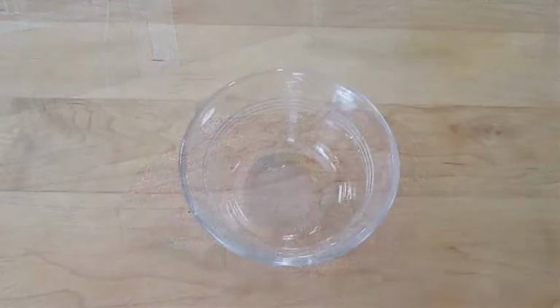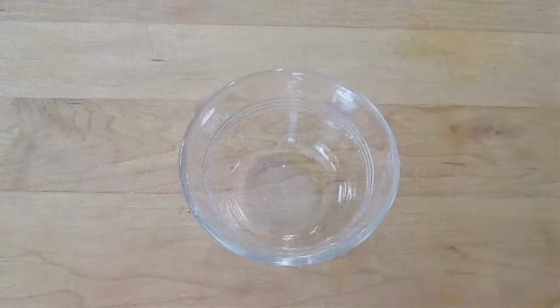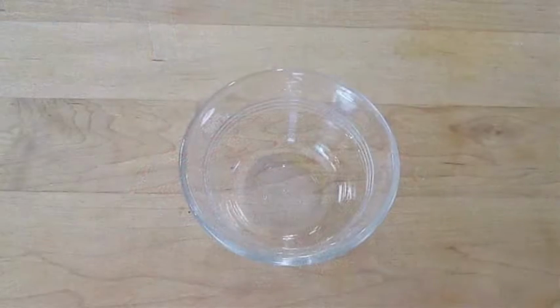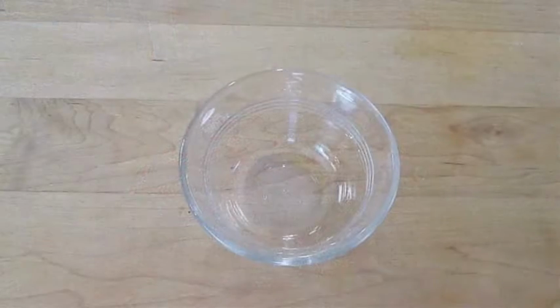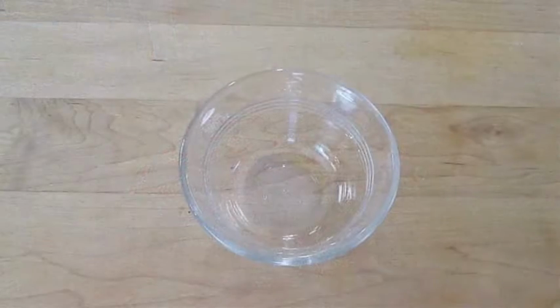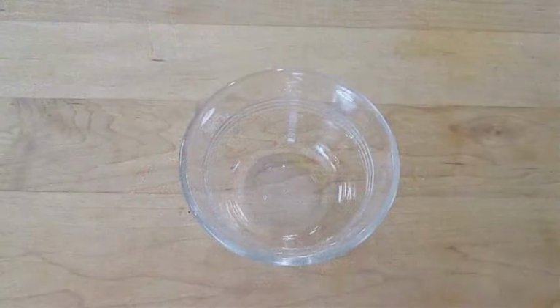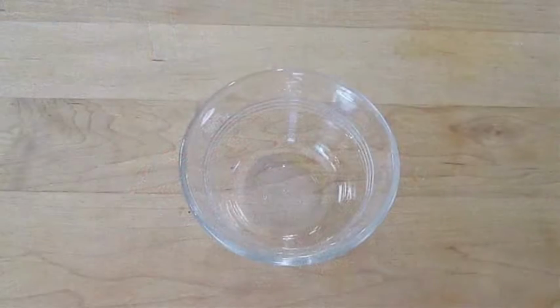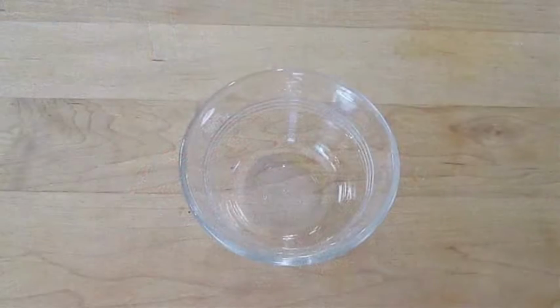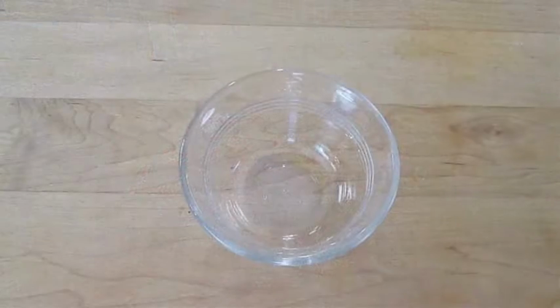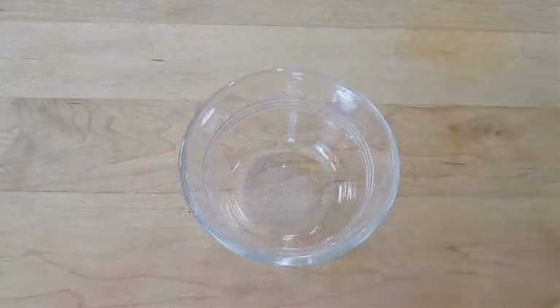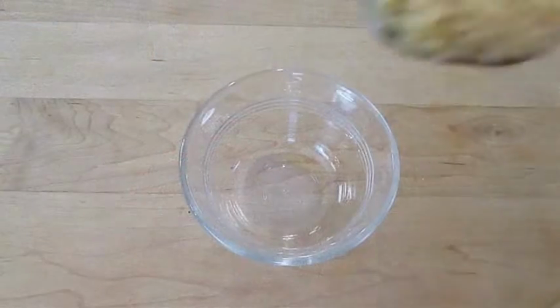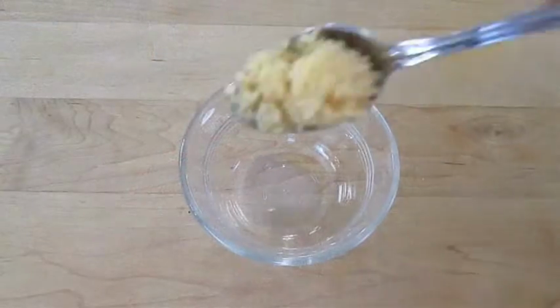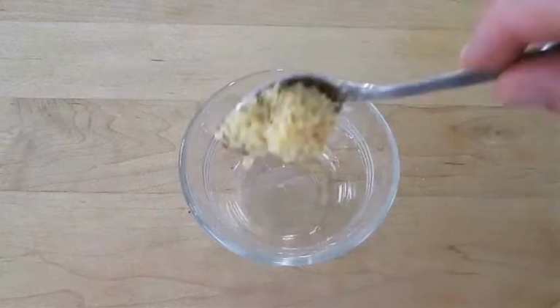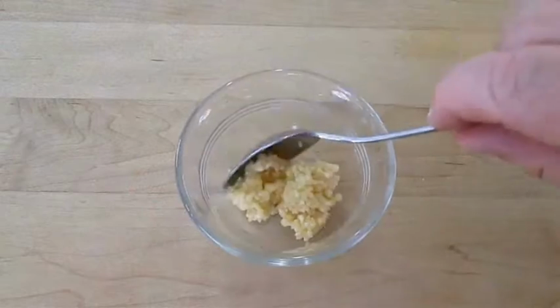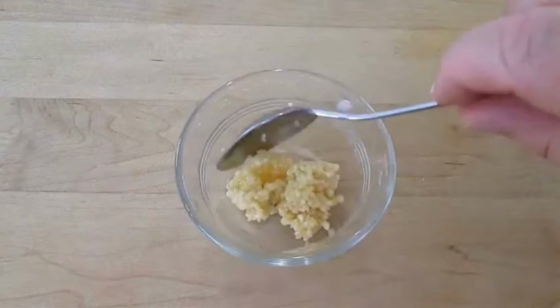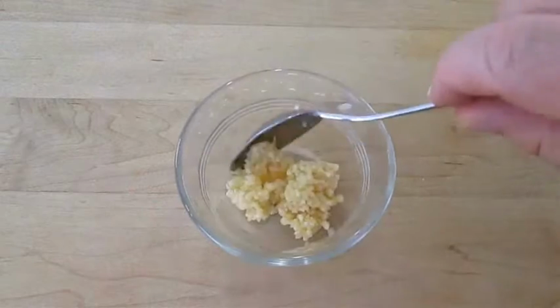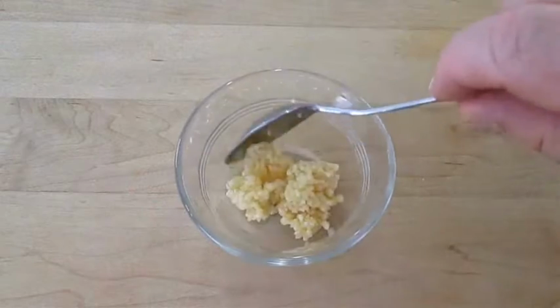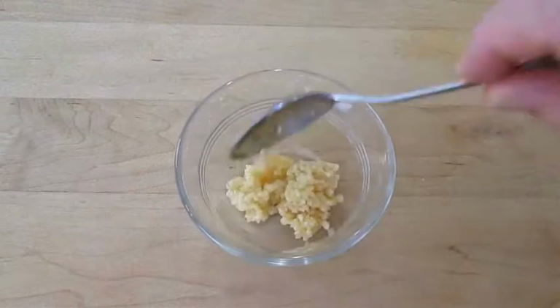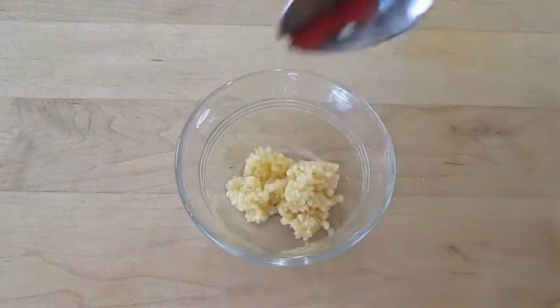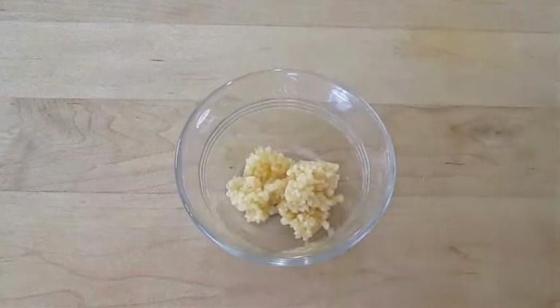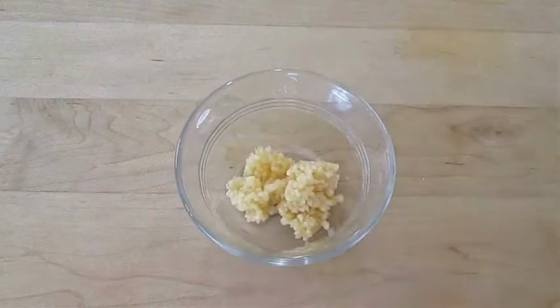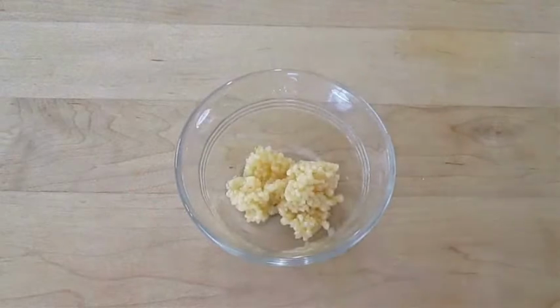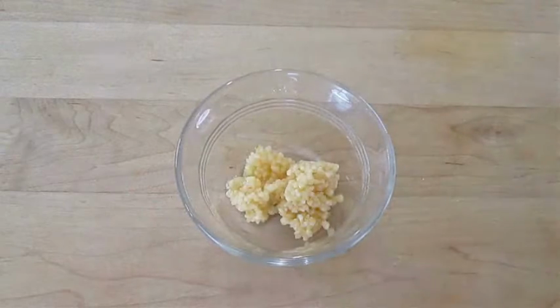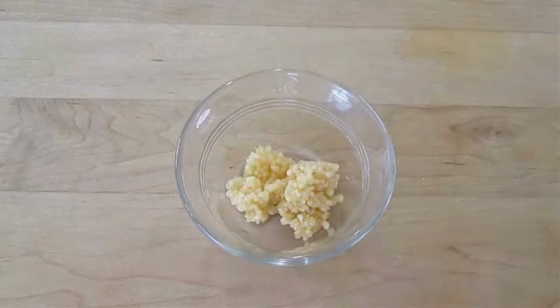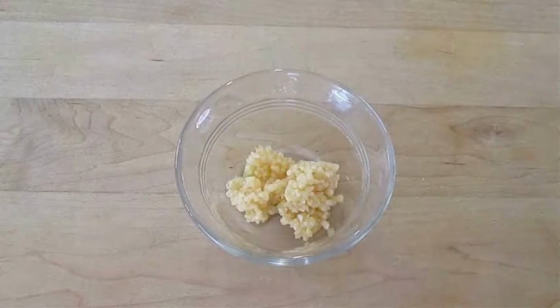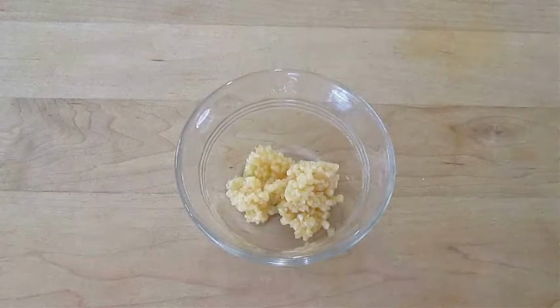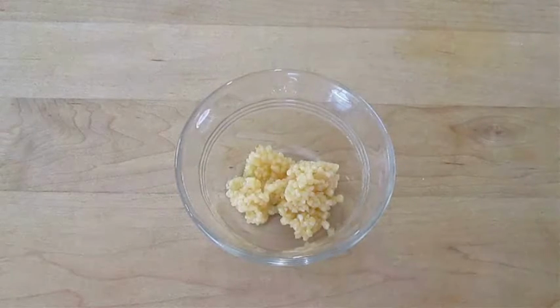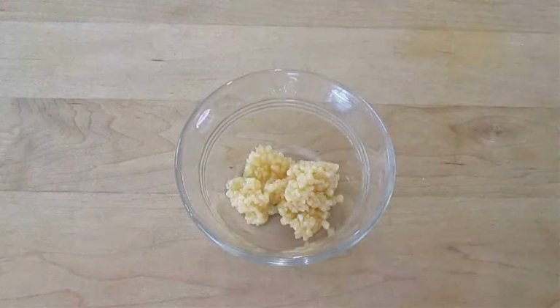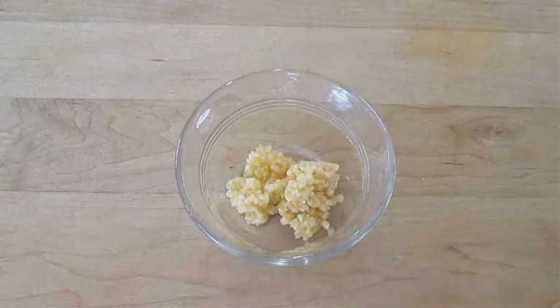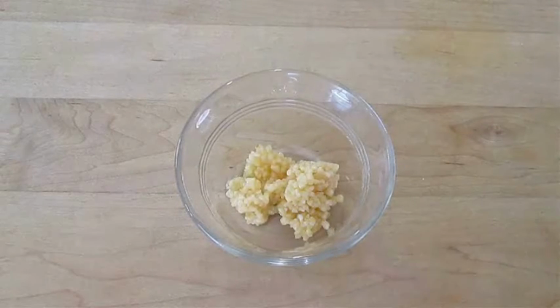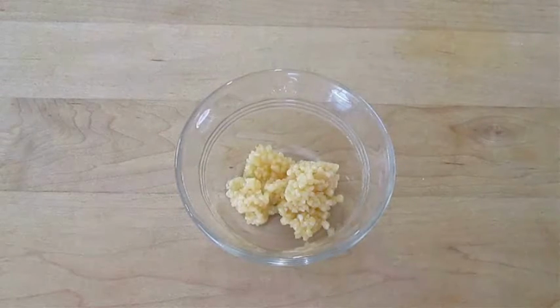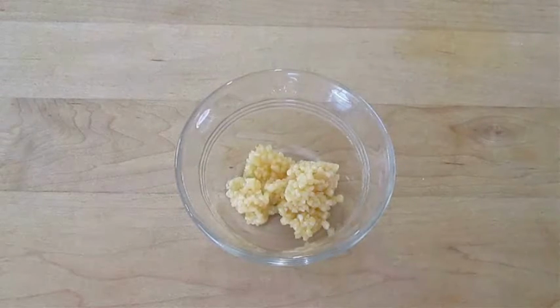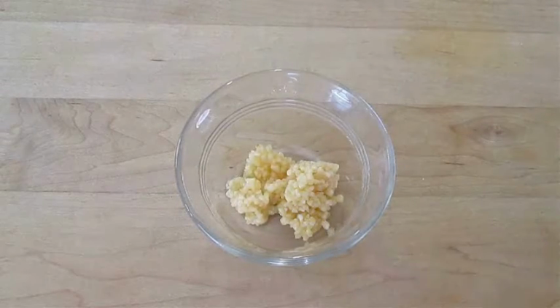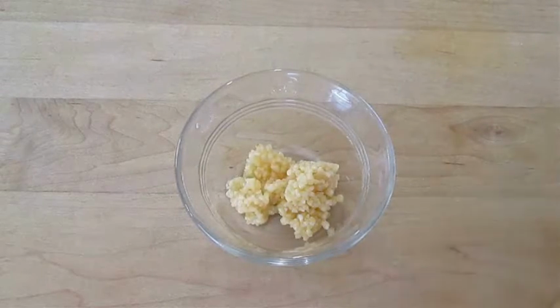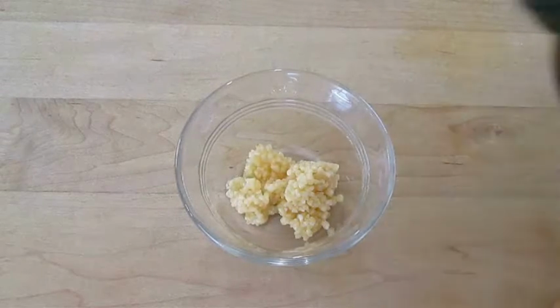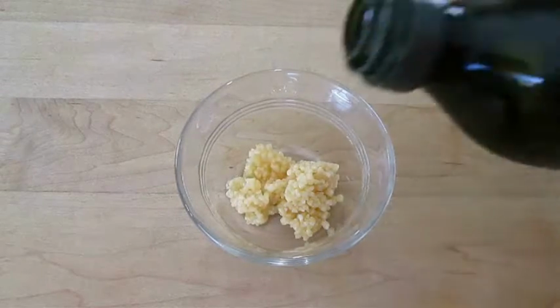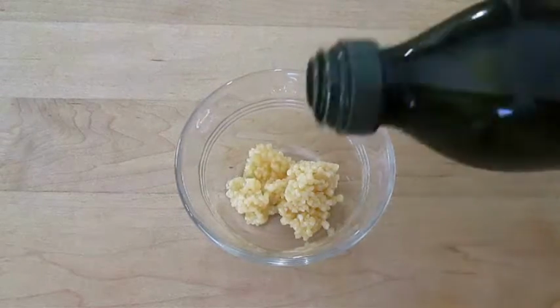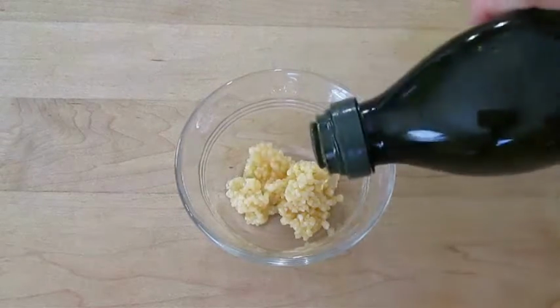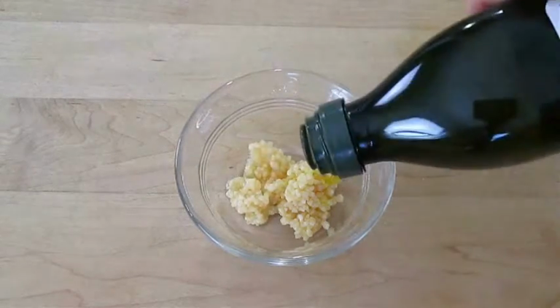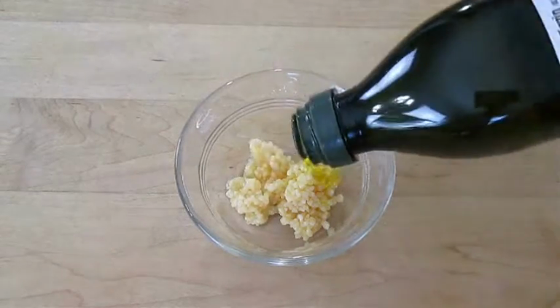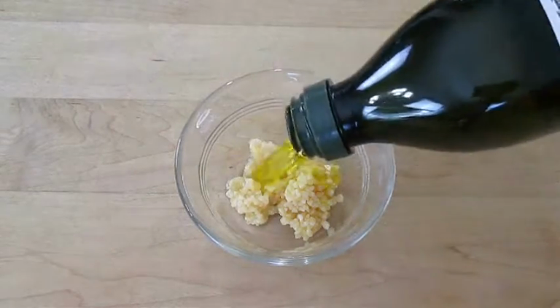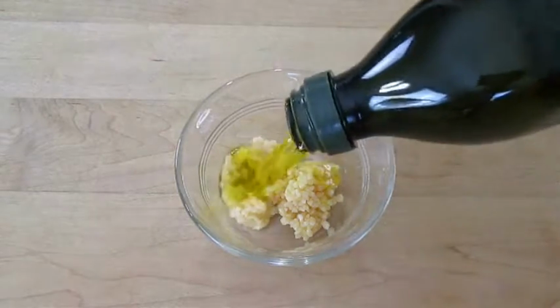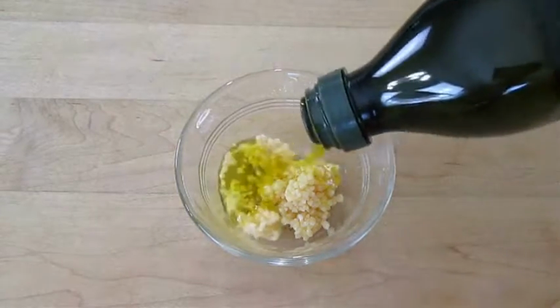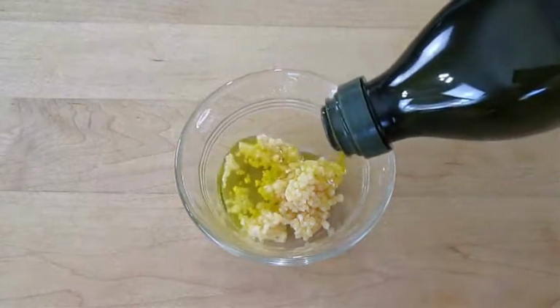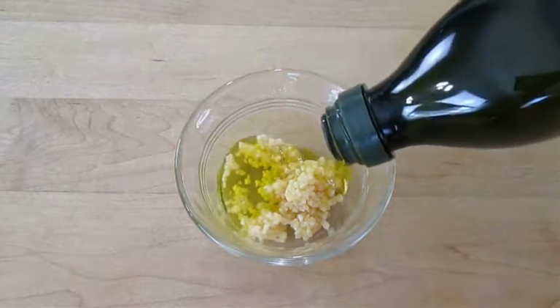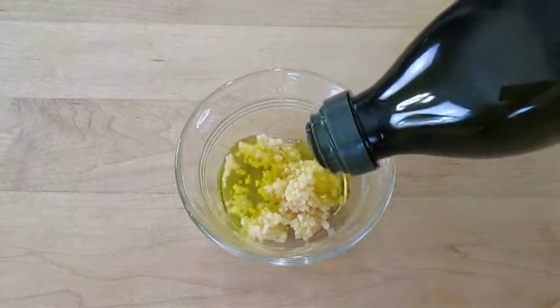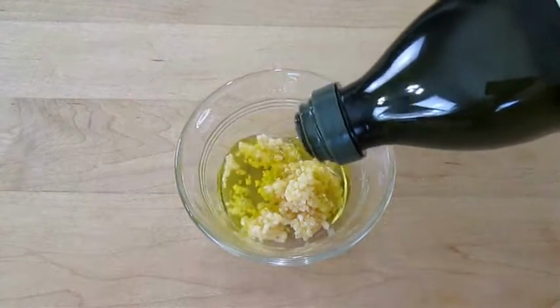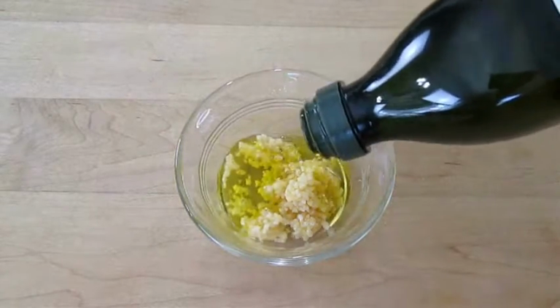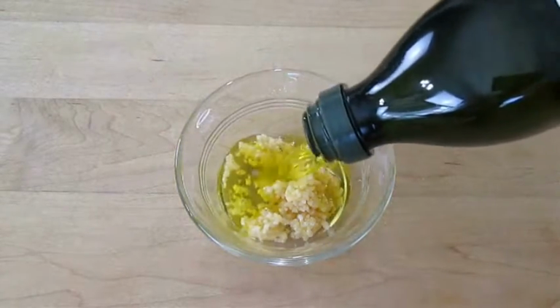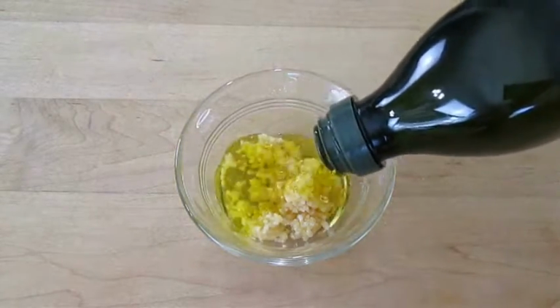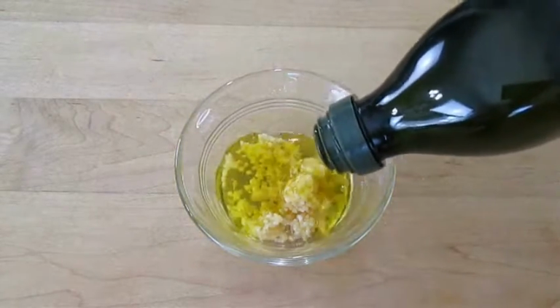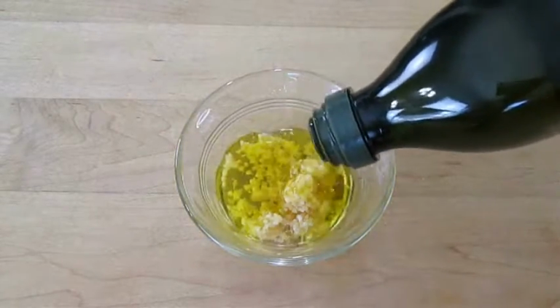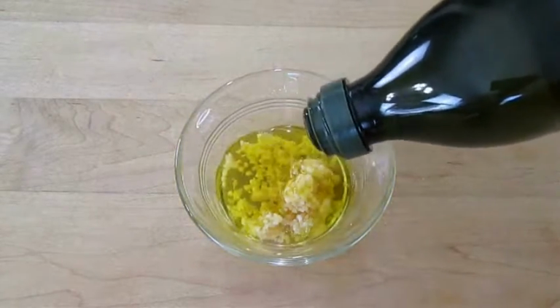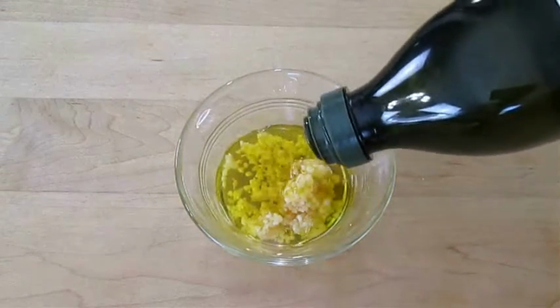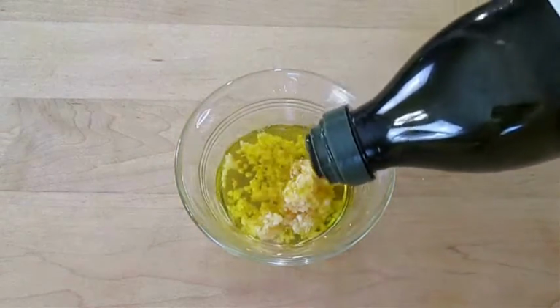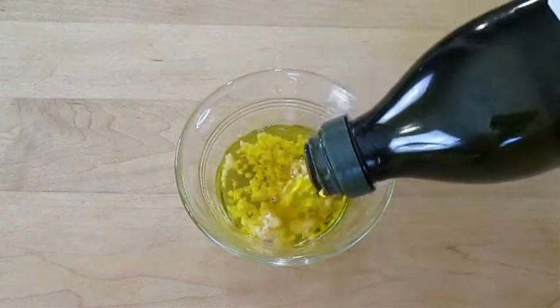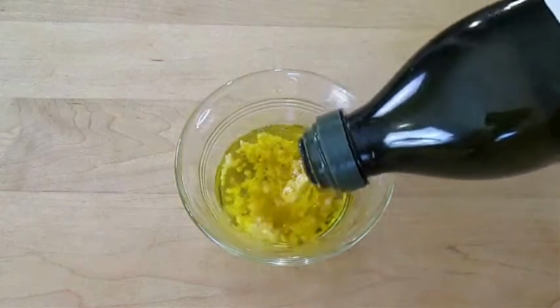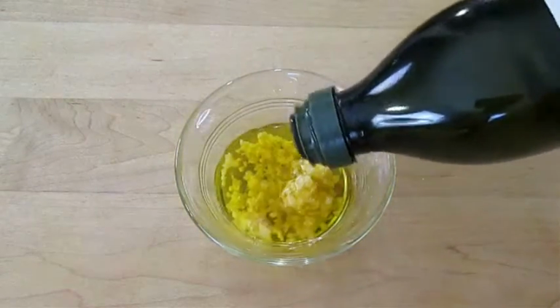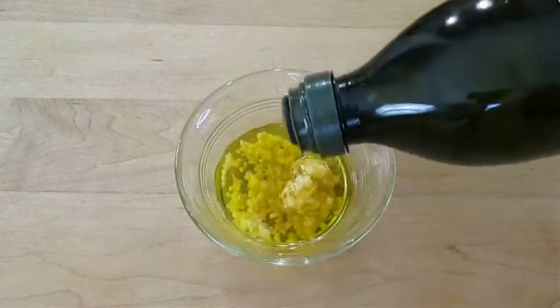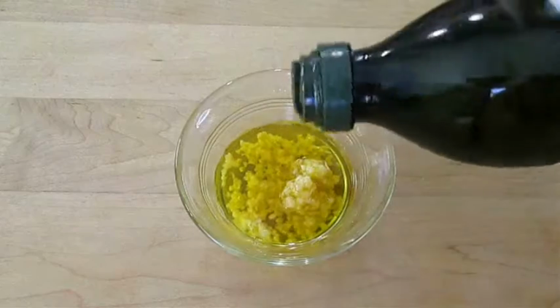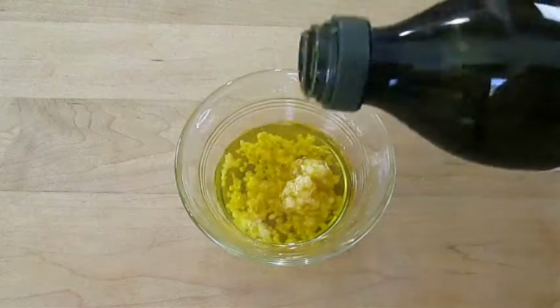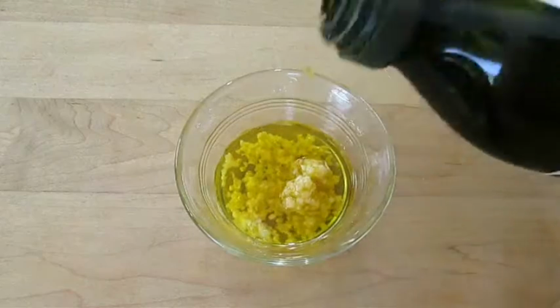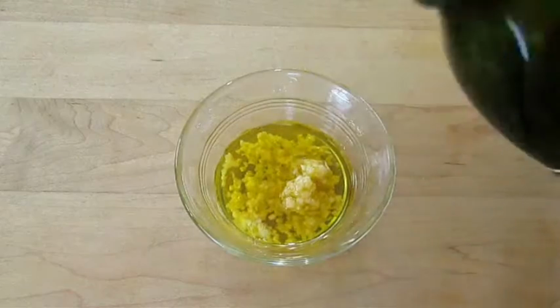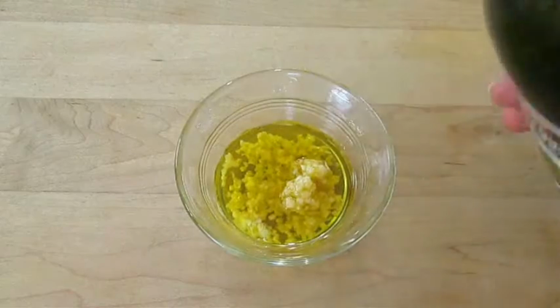In a small ramekin, I'm going to add a spoonful of chopped garlic and add a little bit of olive oil over the top to get marinated.